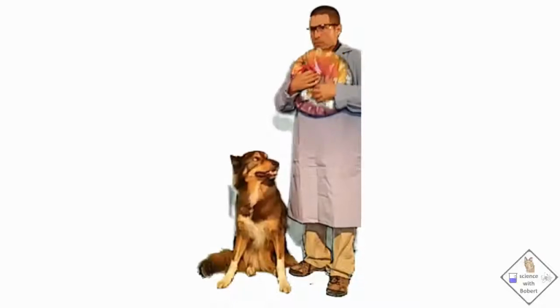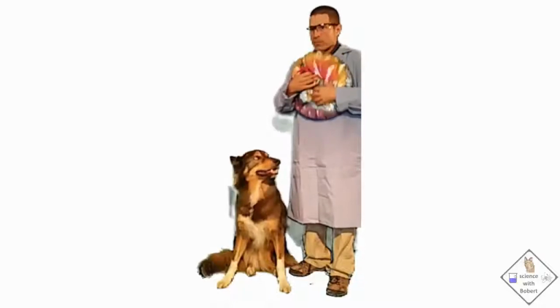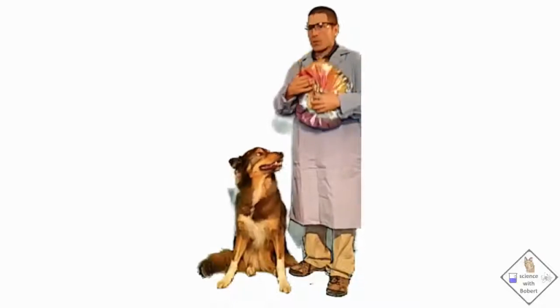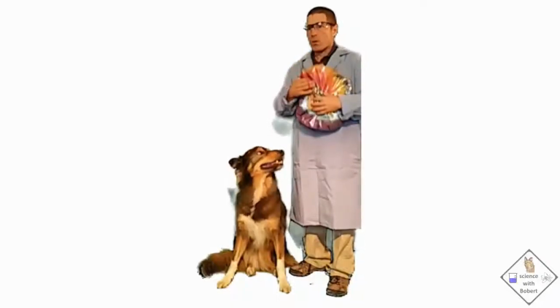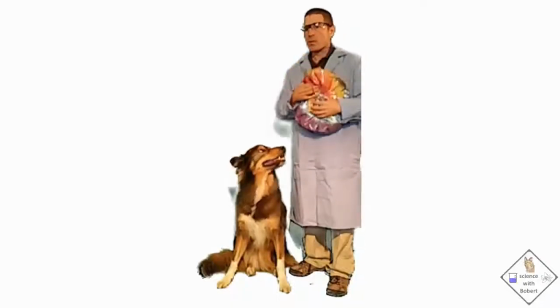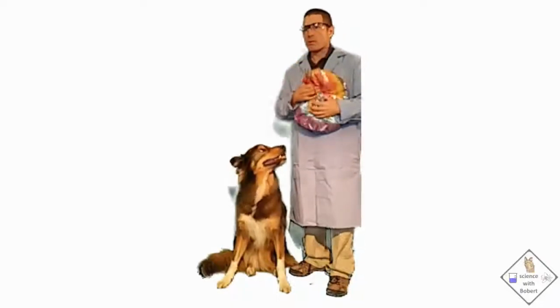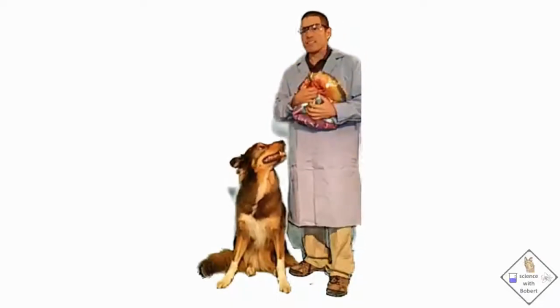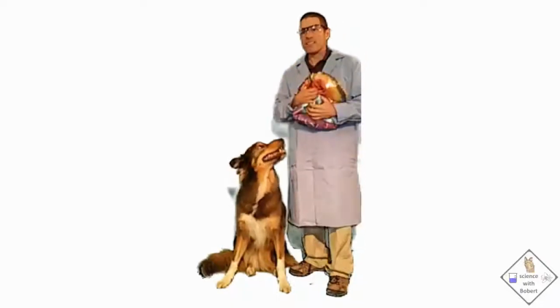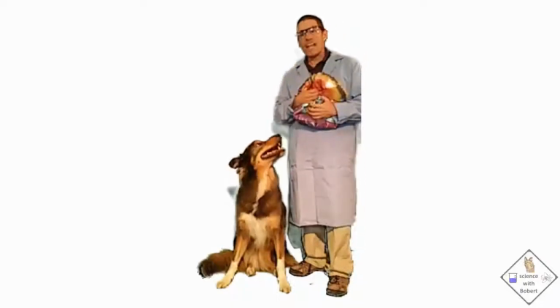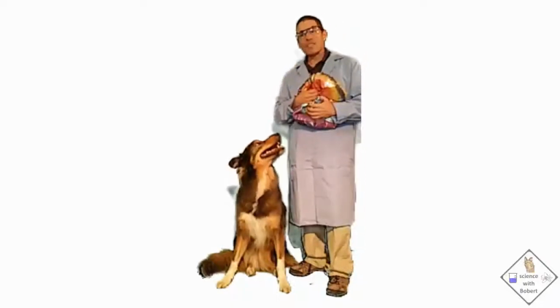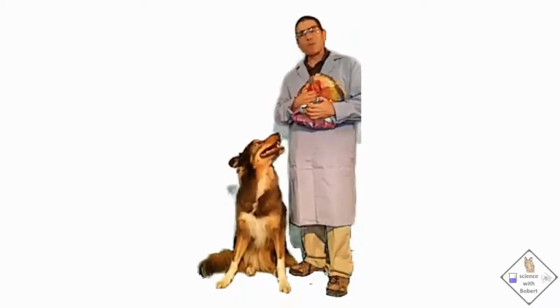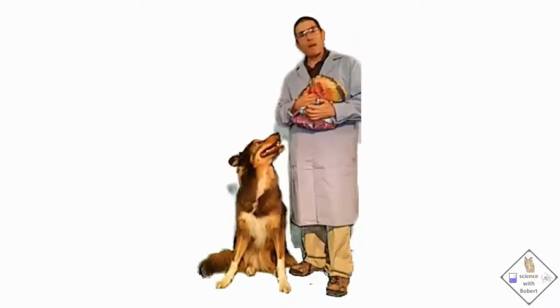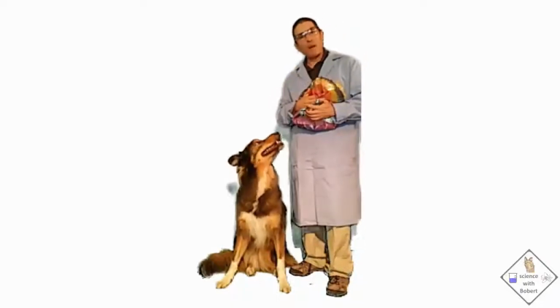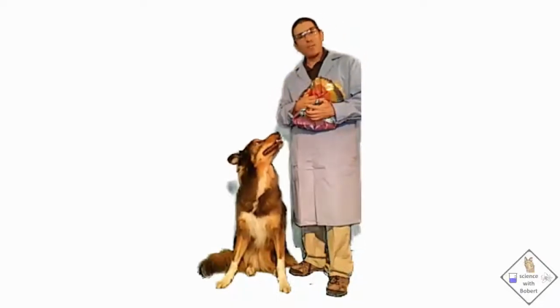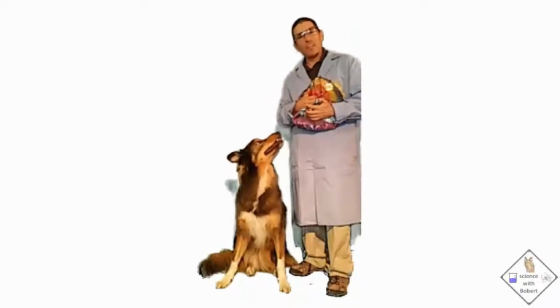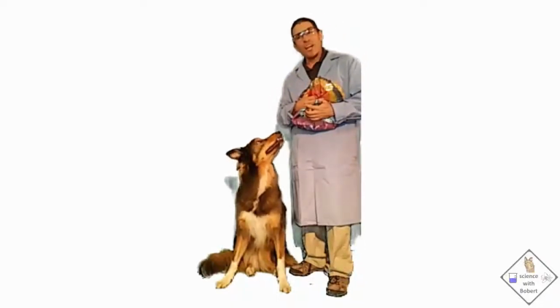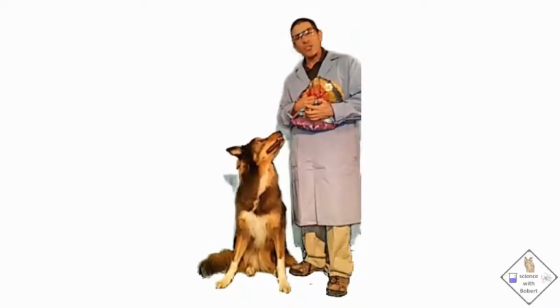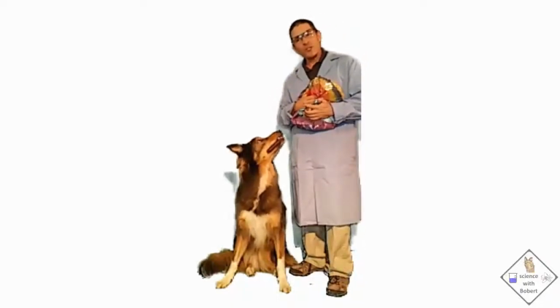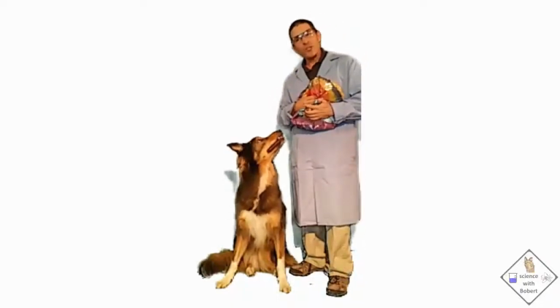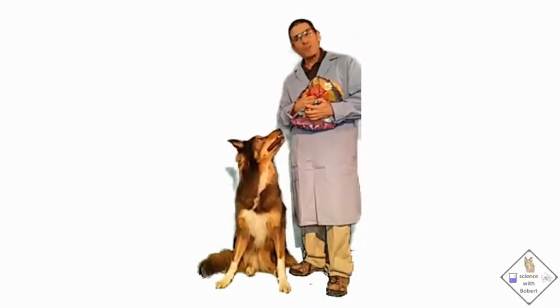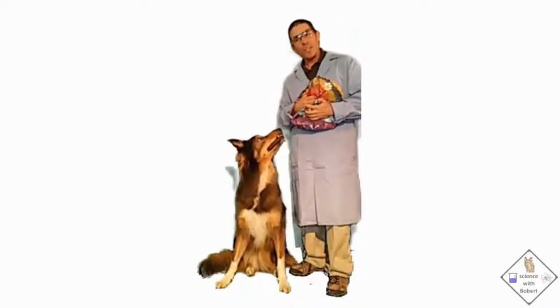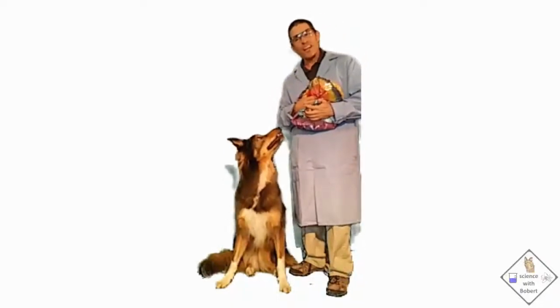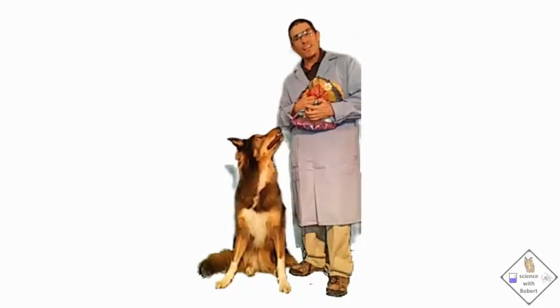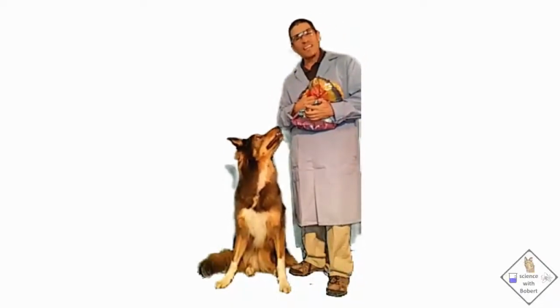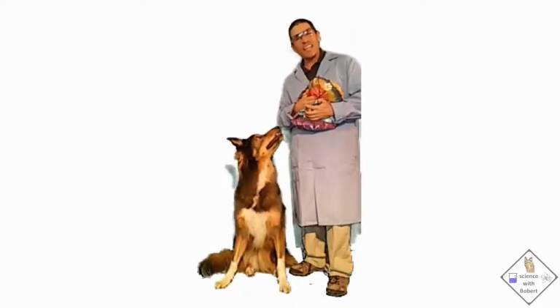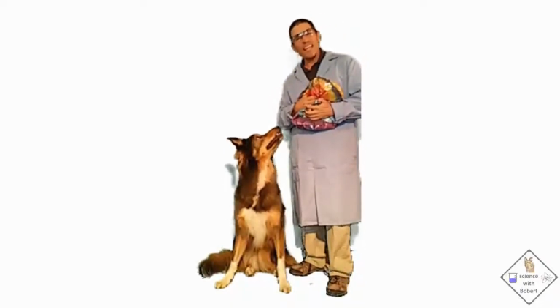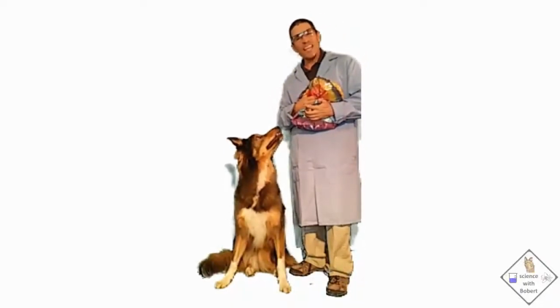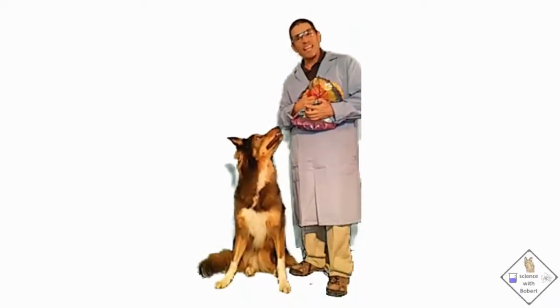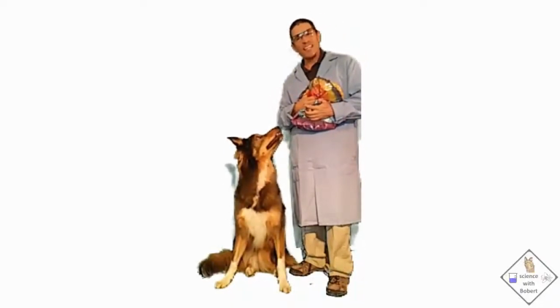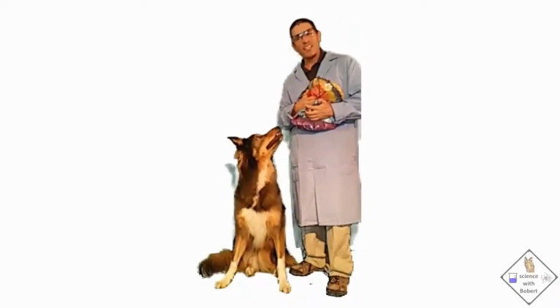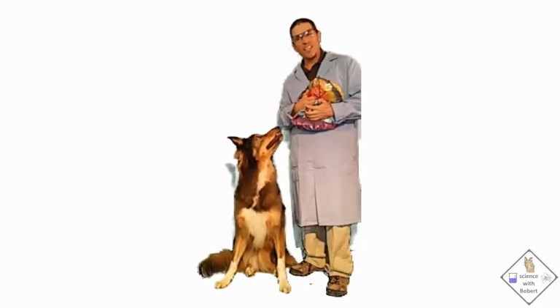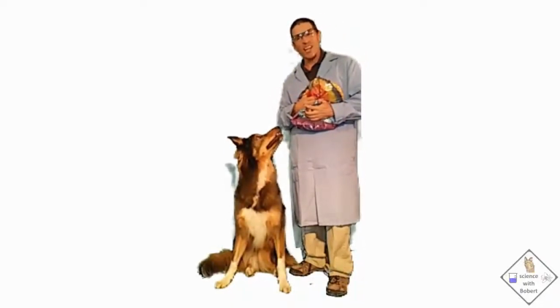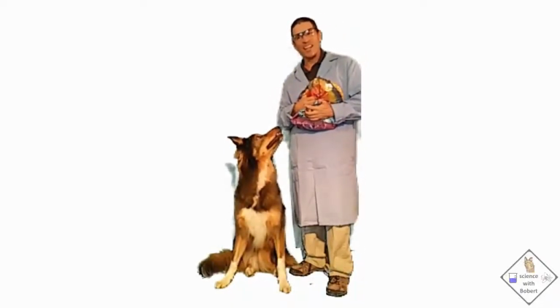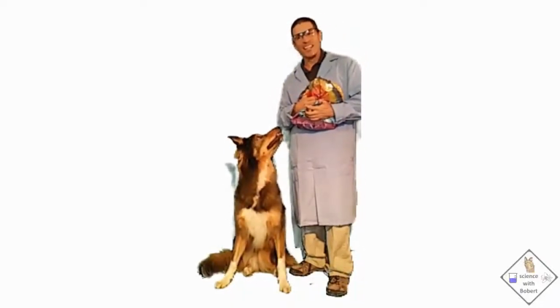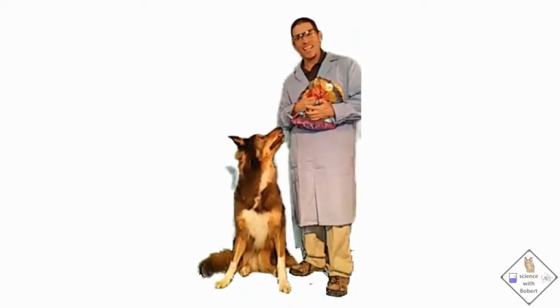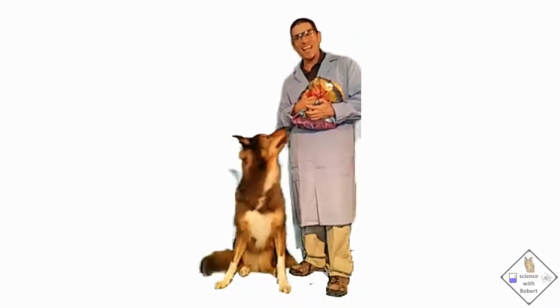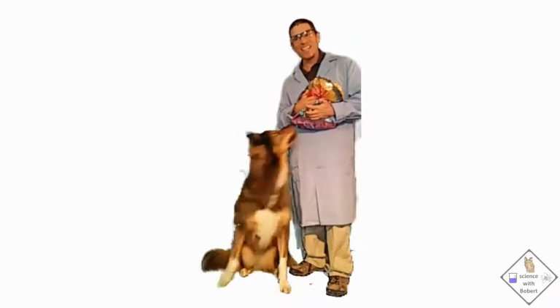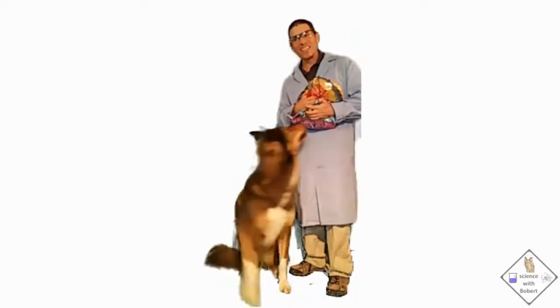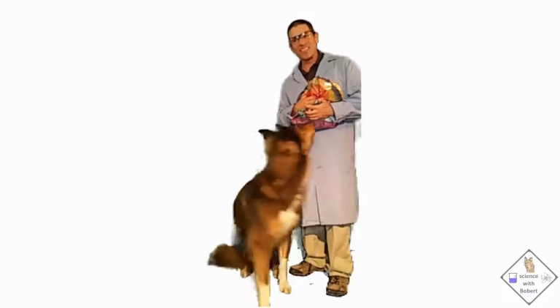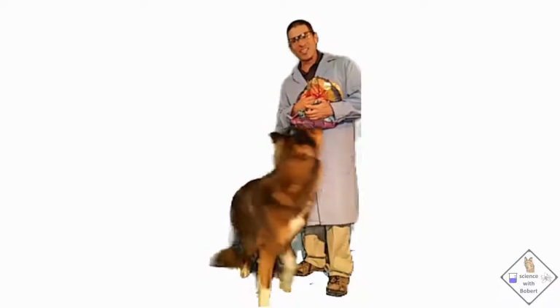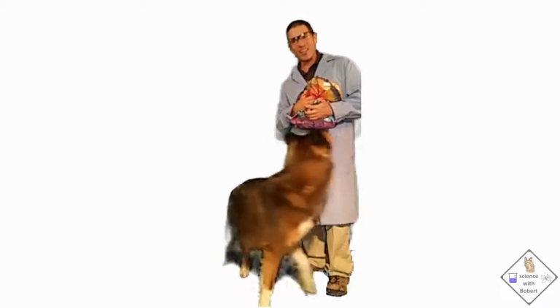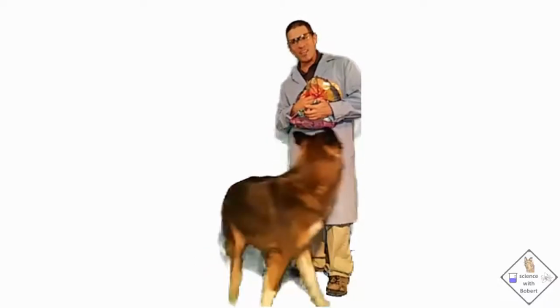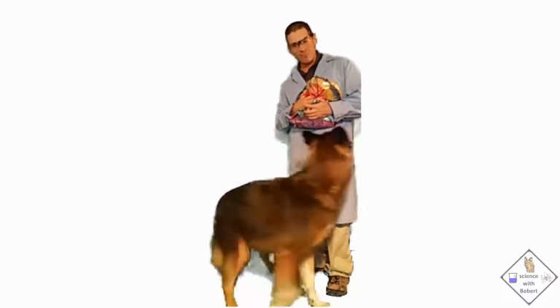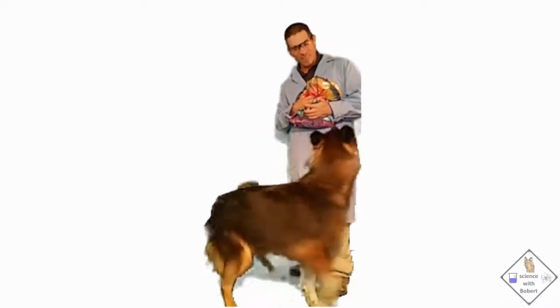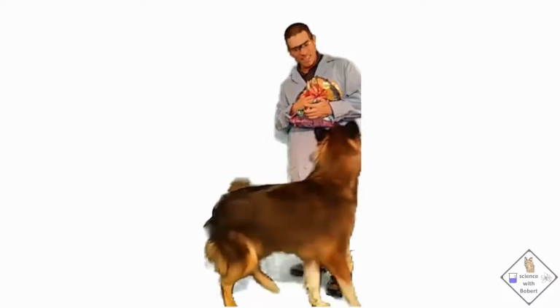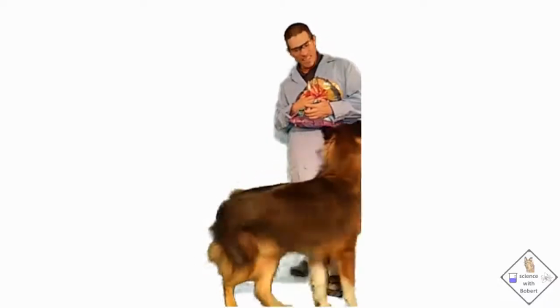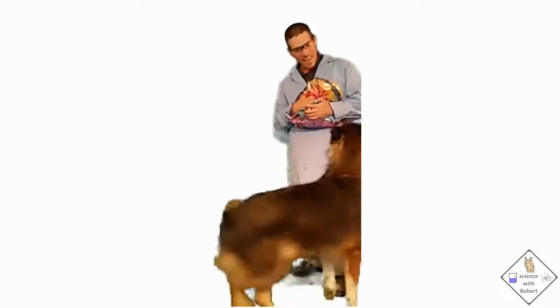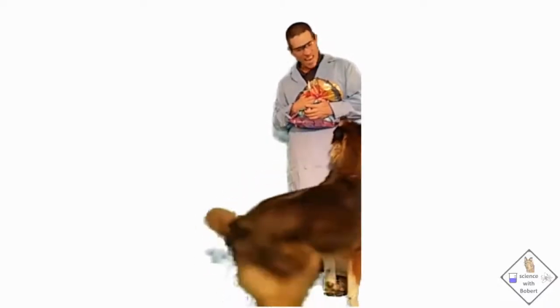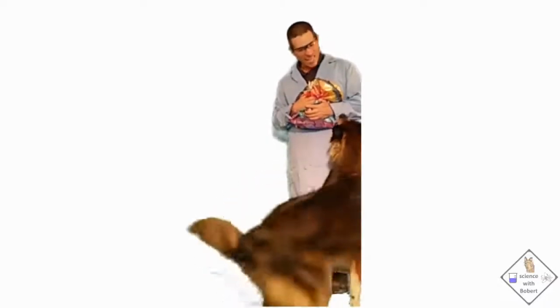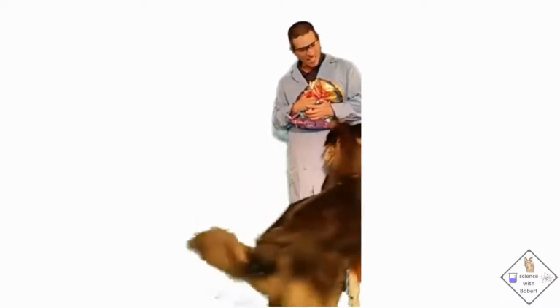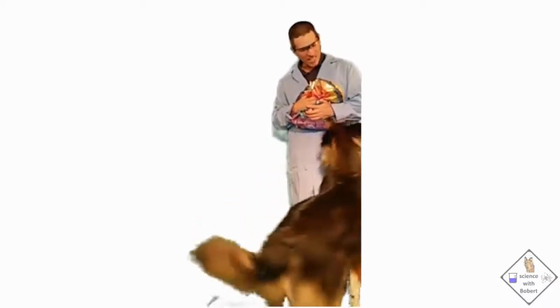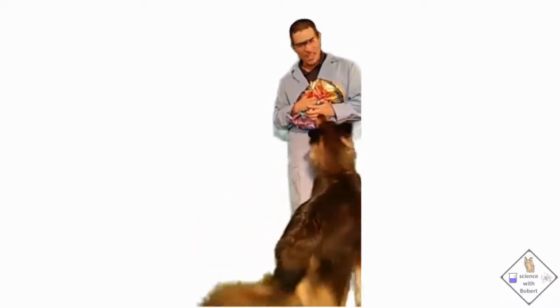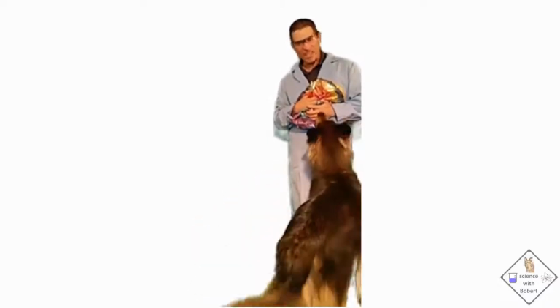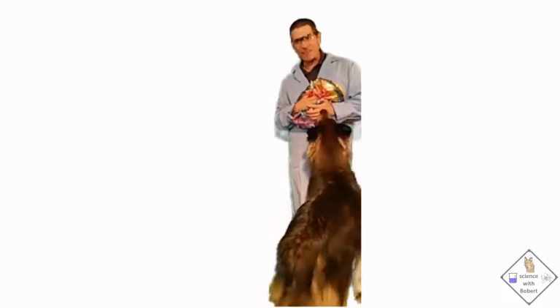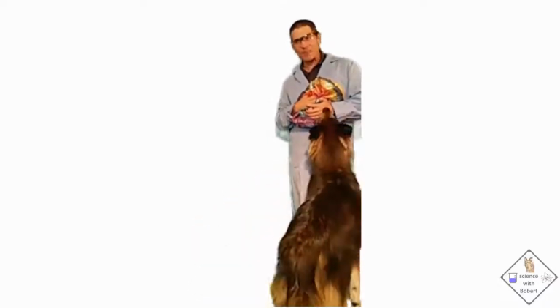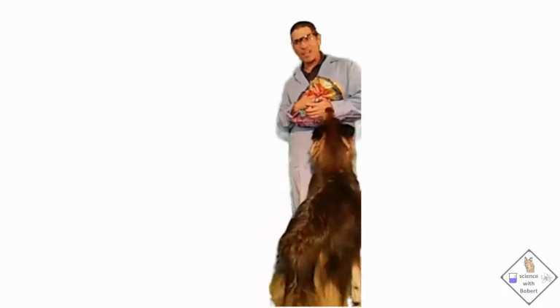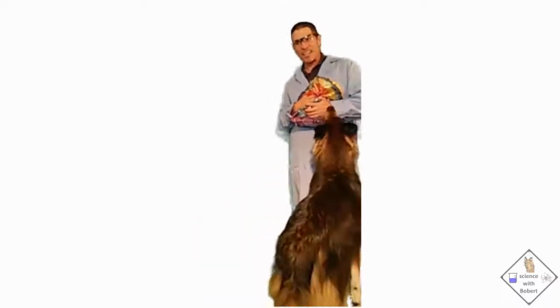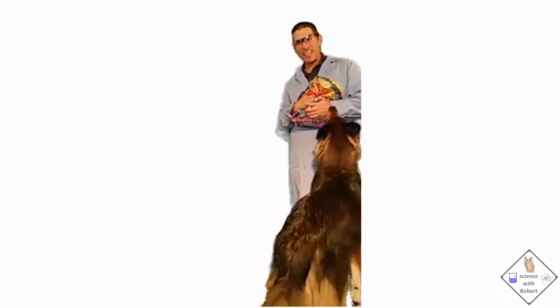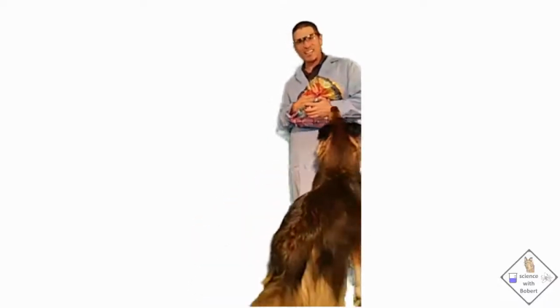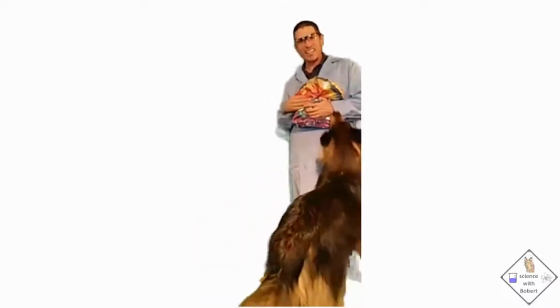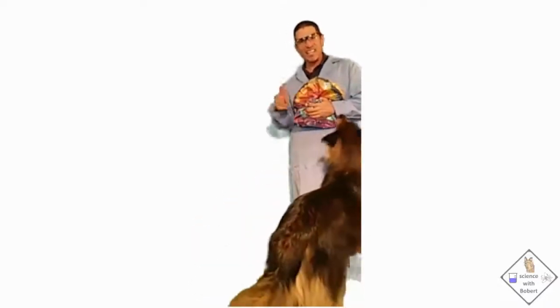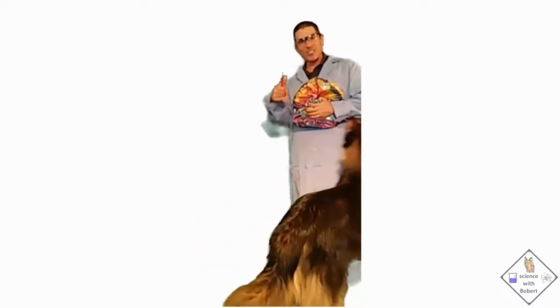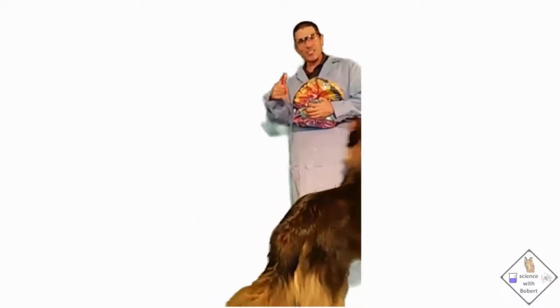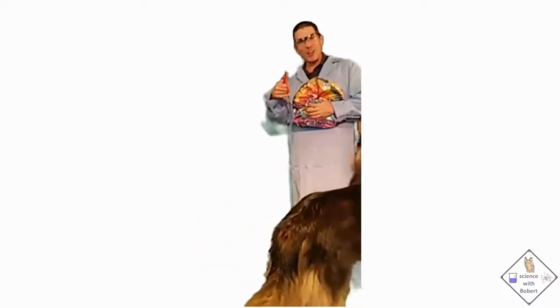Welcome to Science with Robert, a YouTube channel dedicated to sharing science with you in a fun and interactive way. Enjoy!